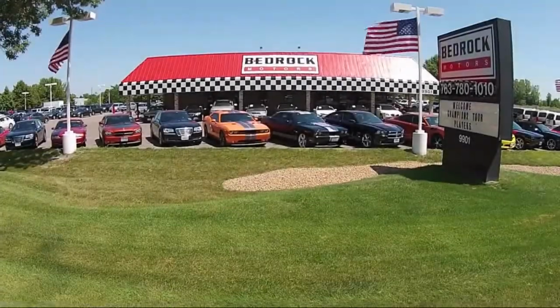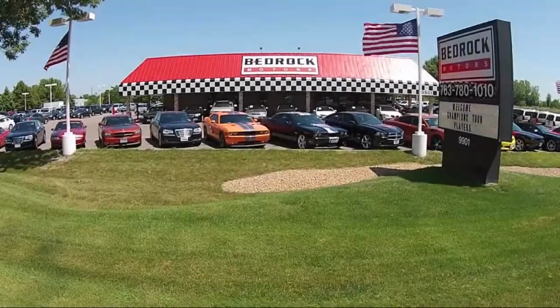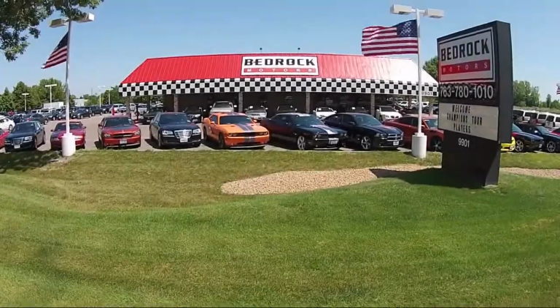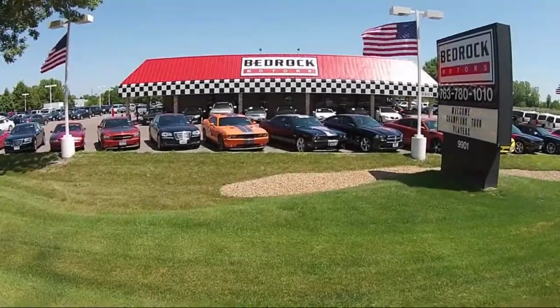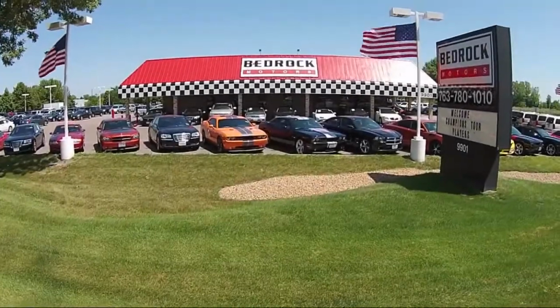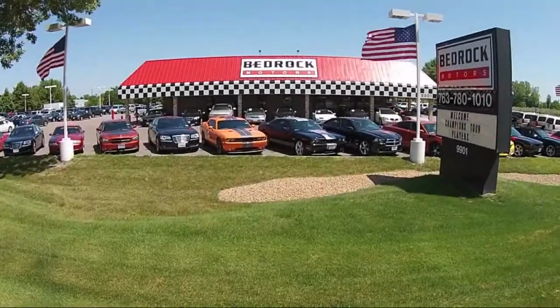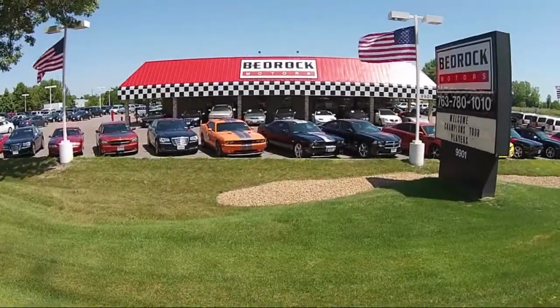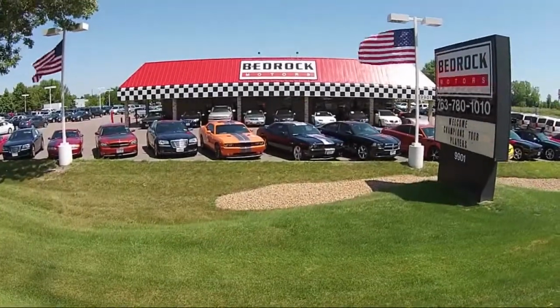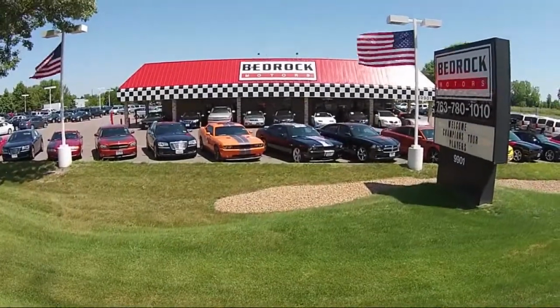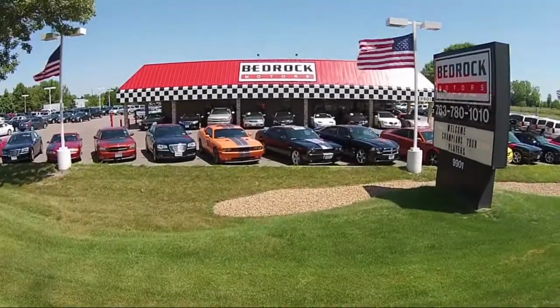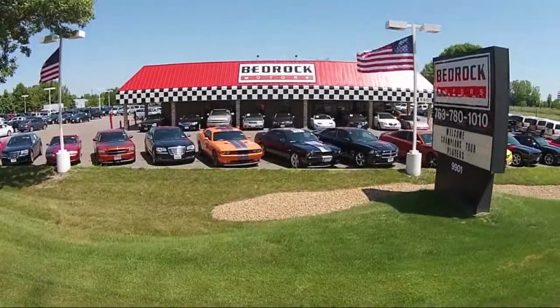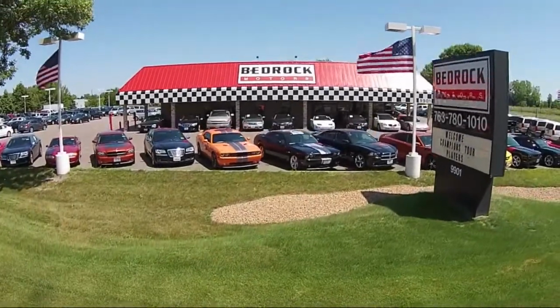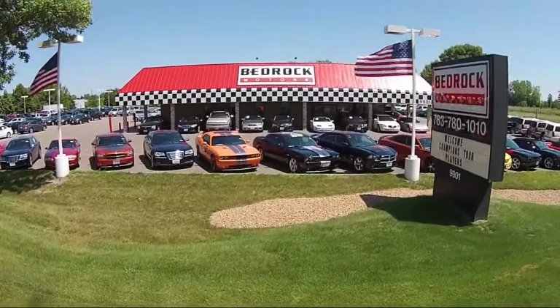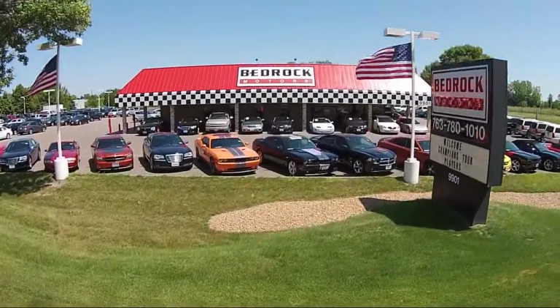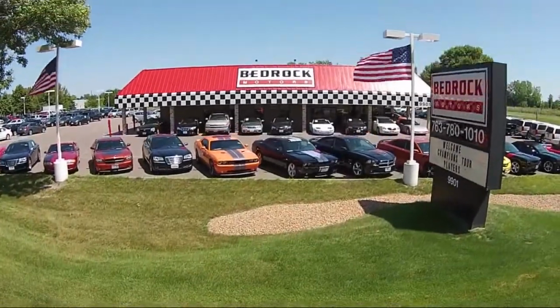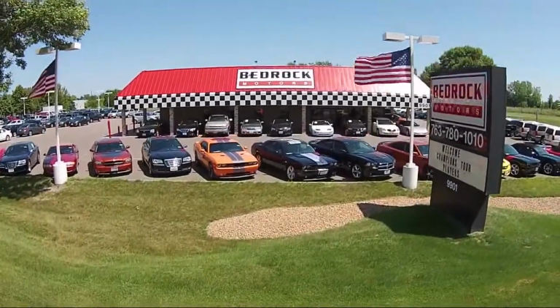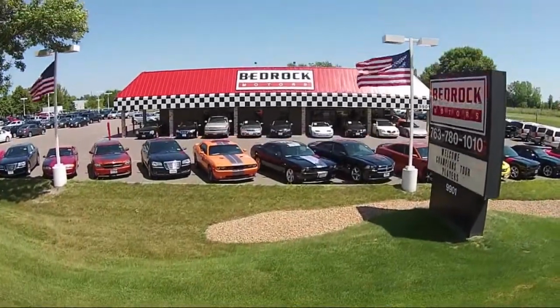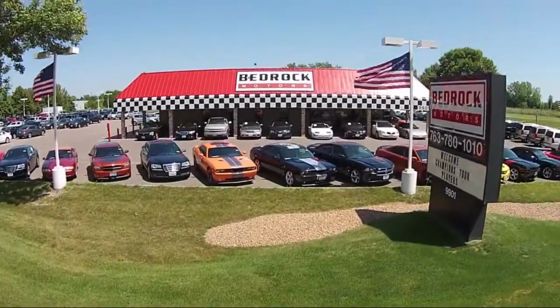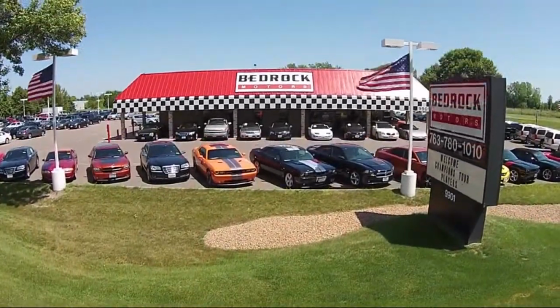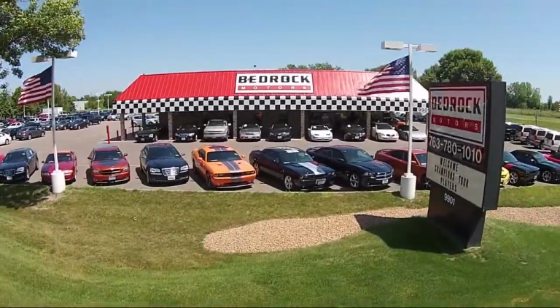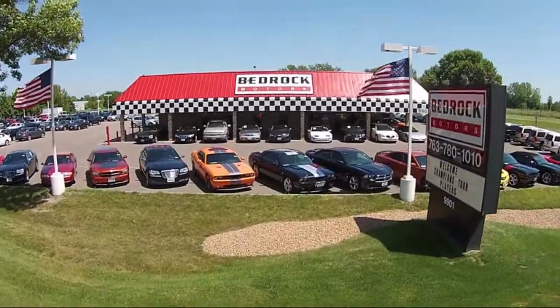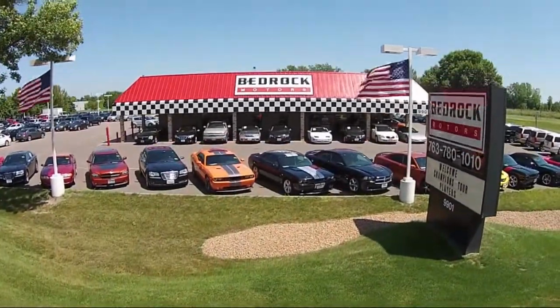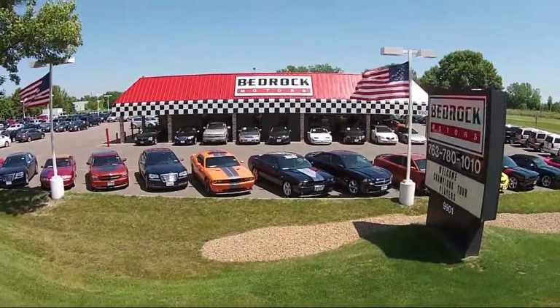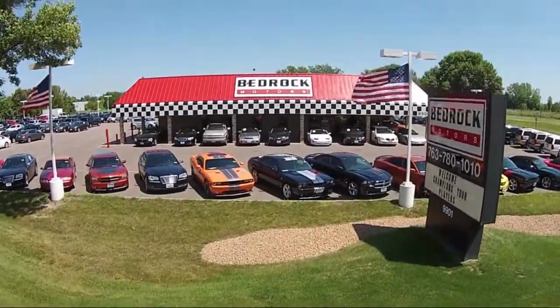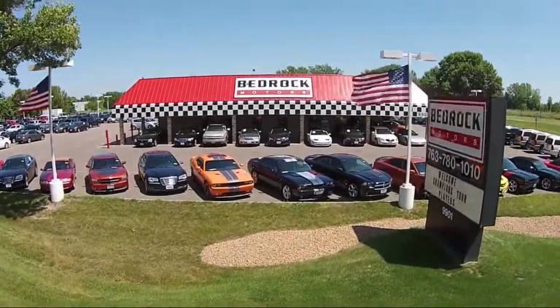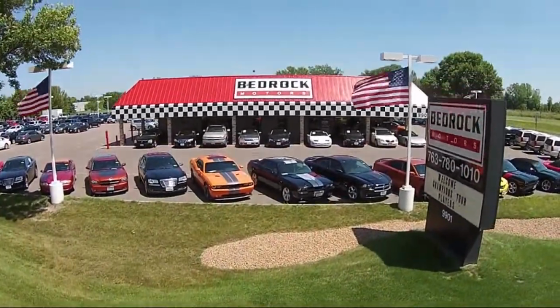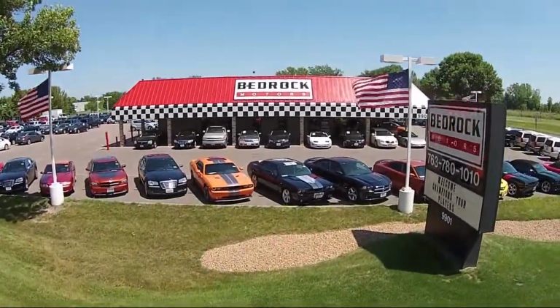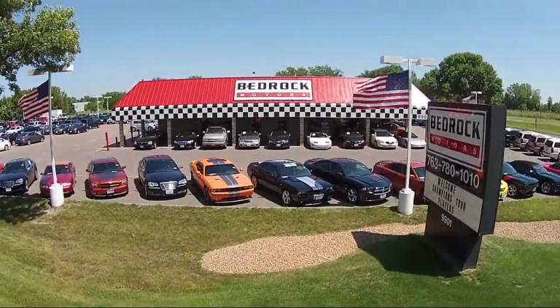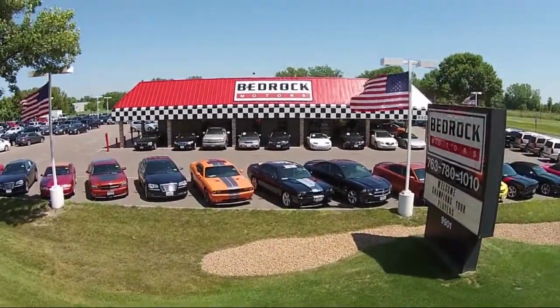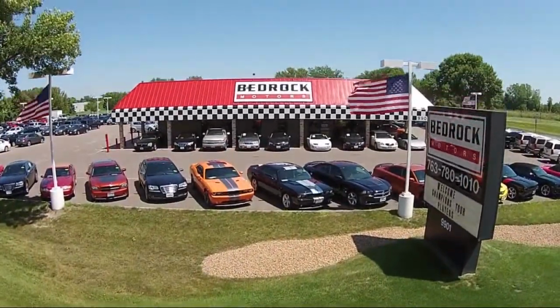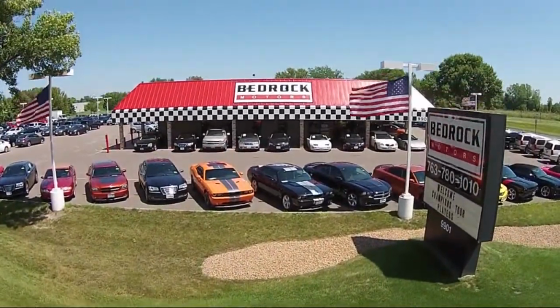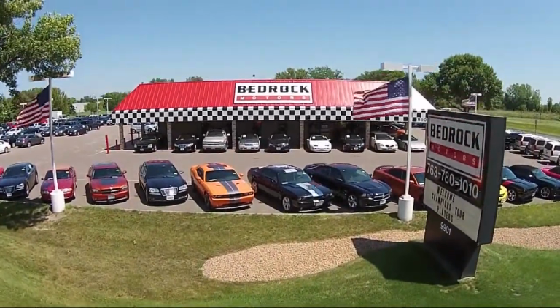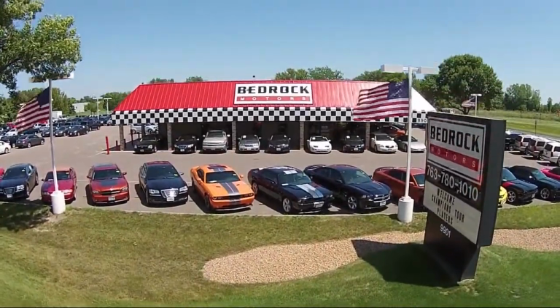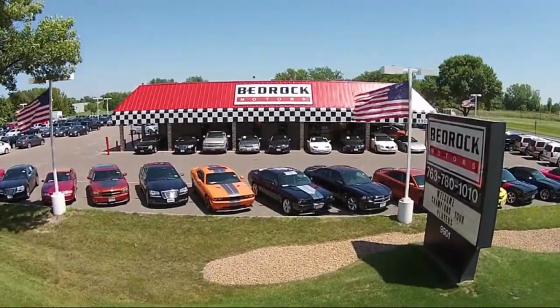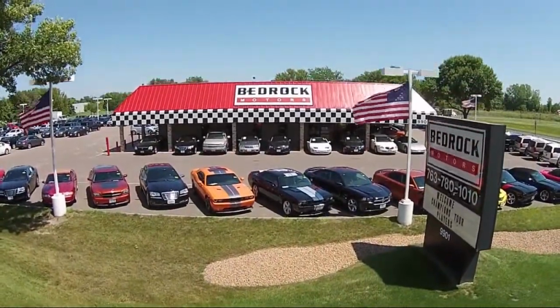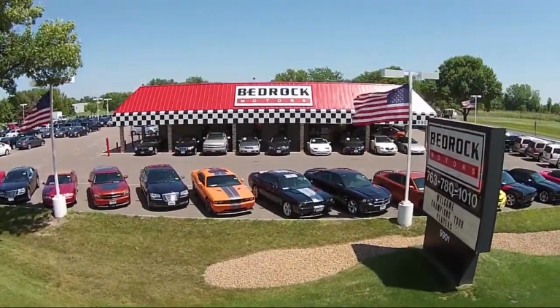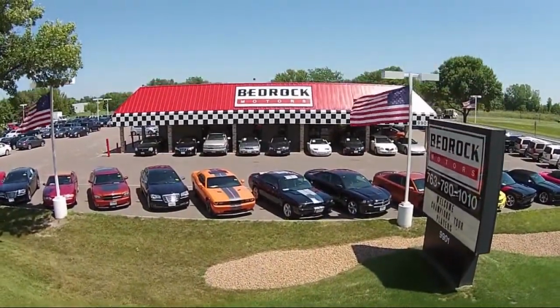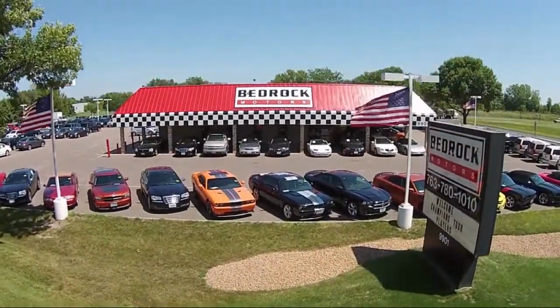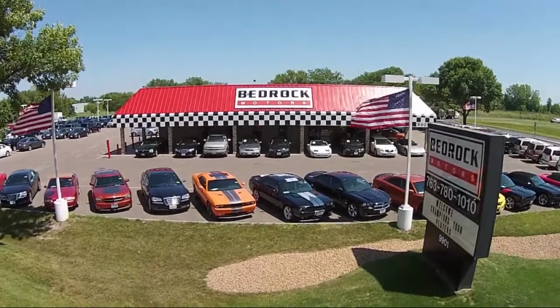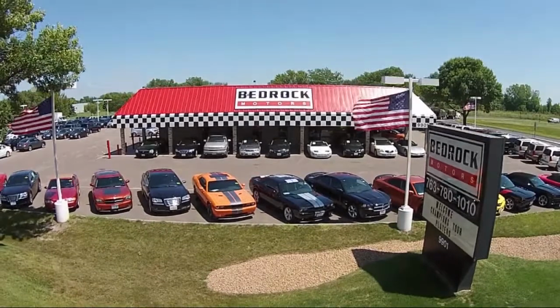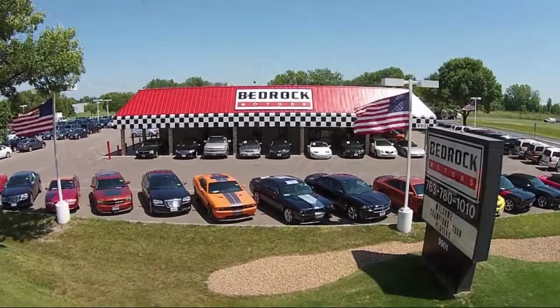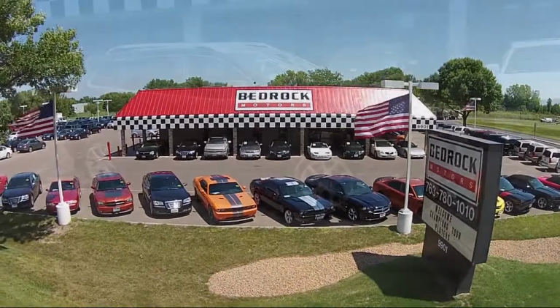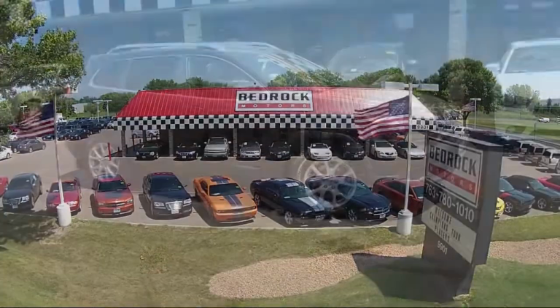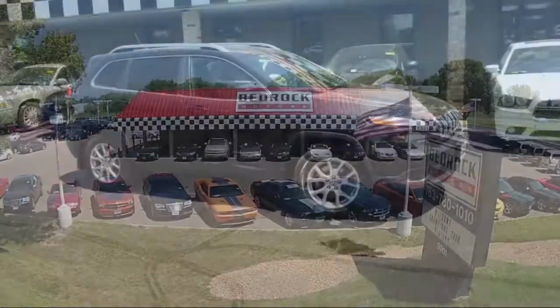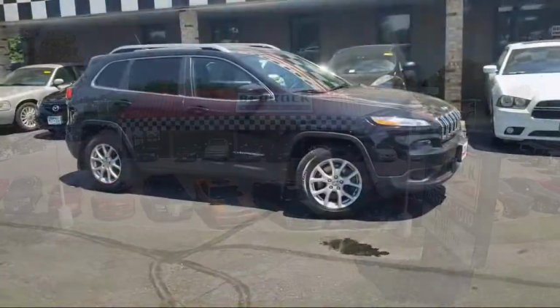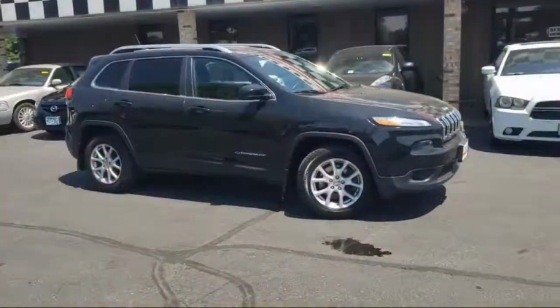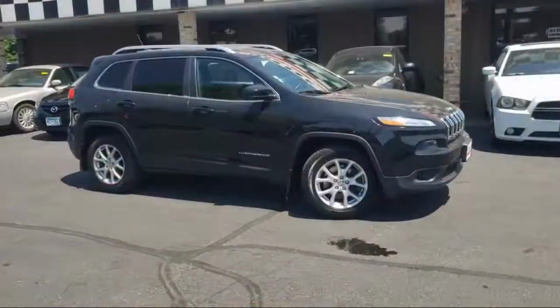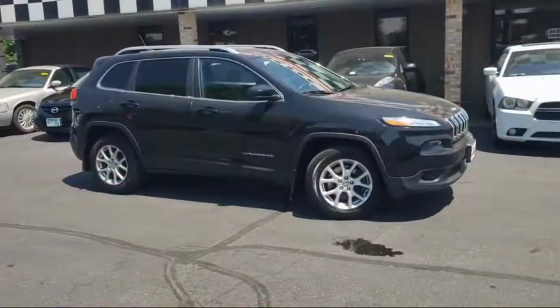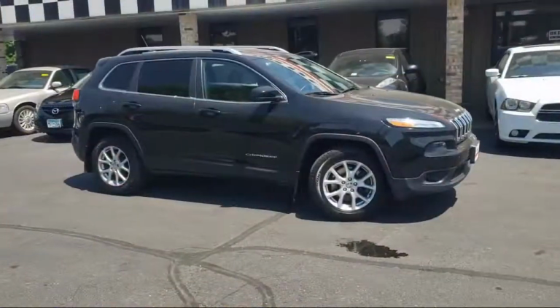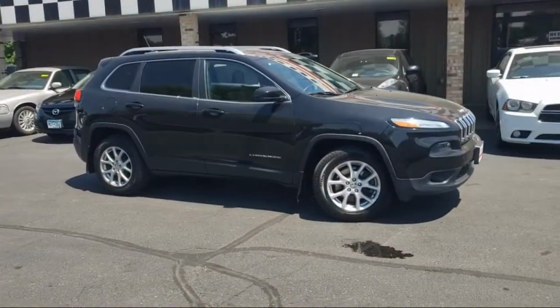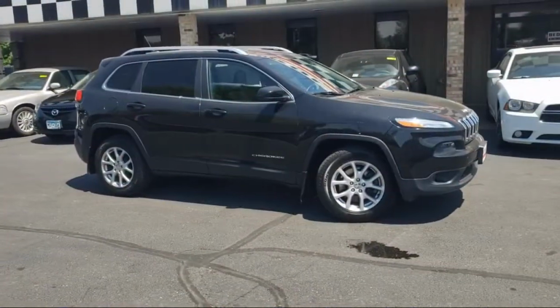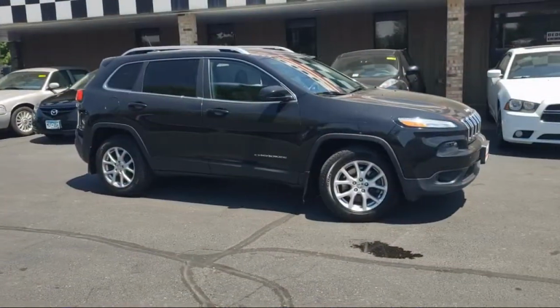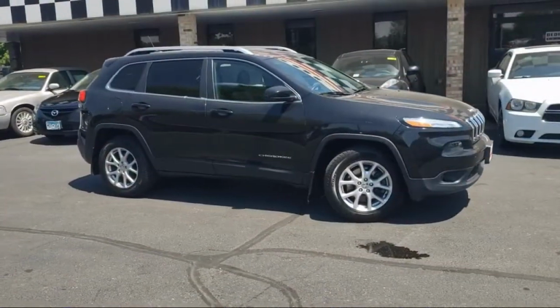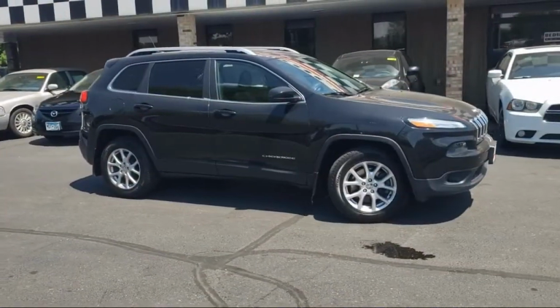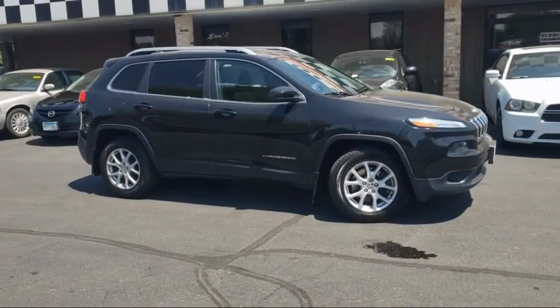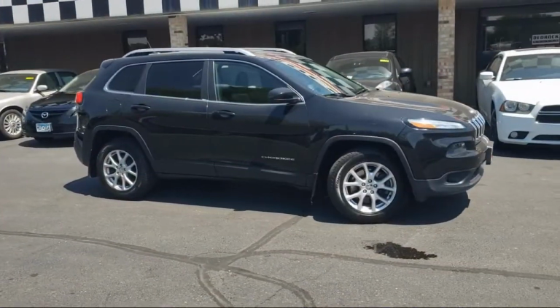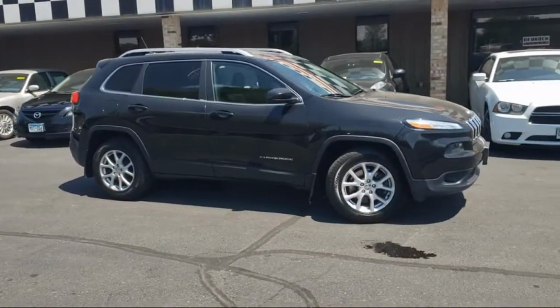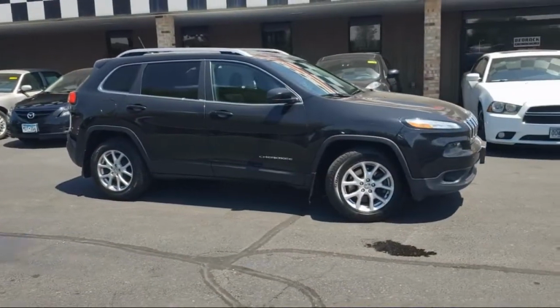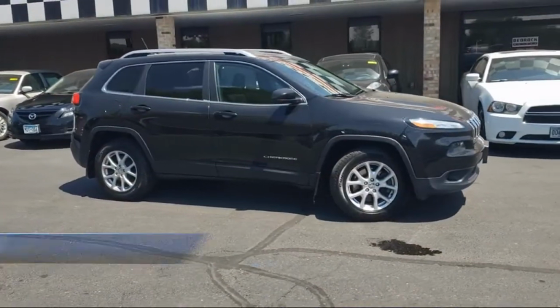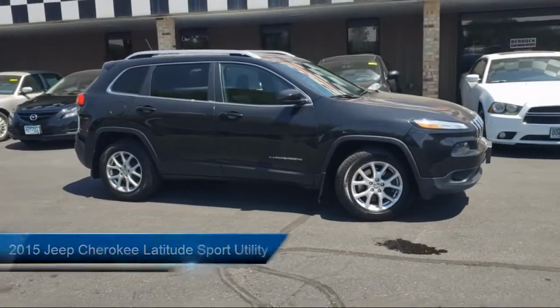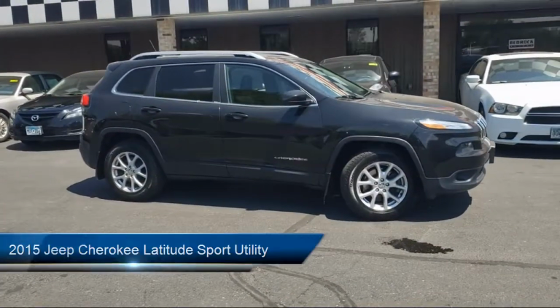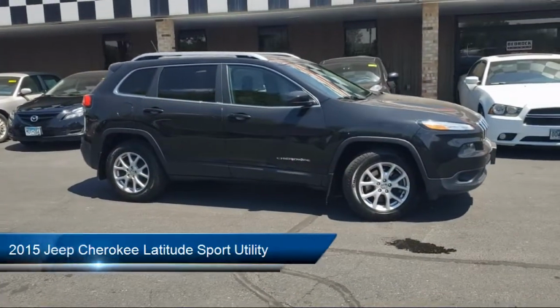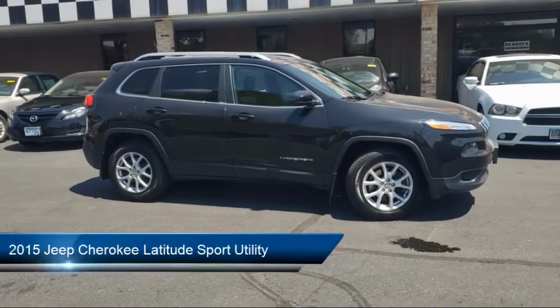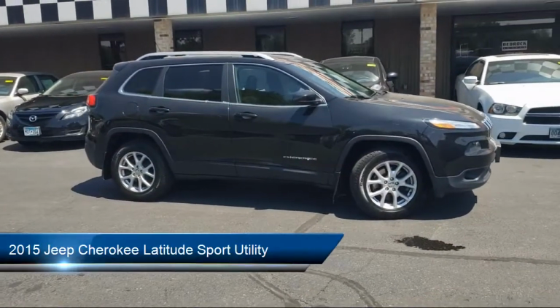Welcome to Bedrock Motors, the Upper Midwest's largest auto wholesale lot. And here's a look at another one of our great vehicles in our inventory.